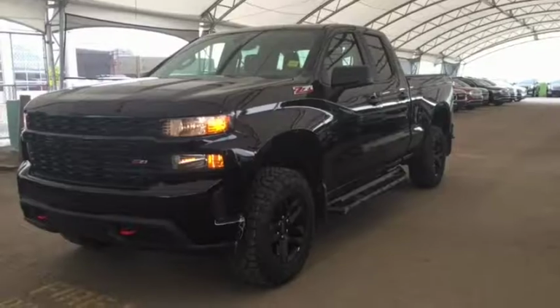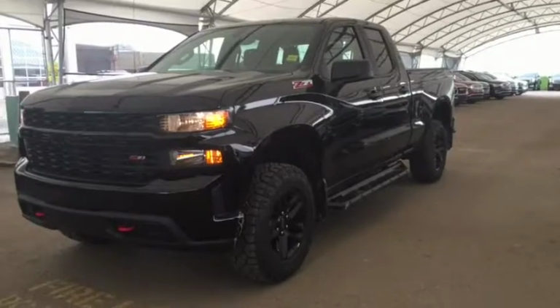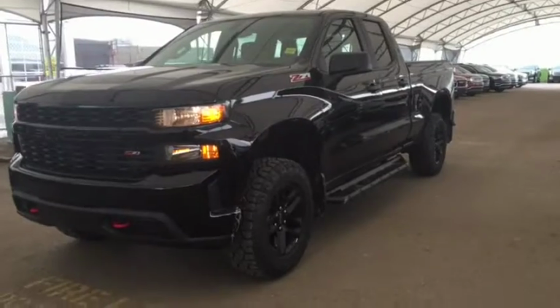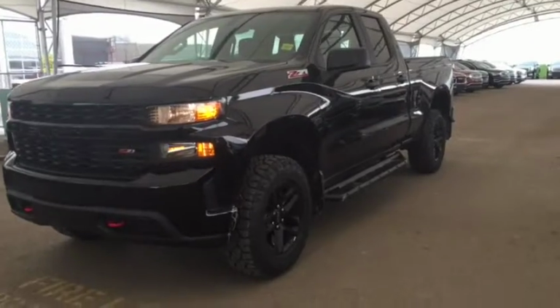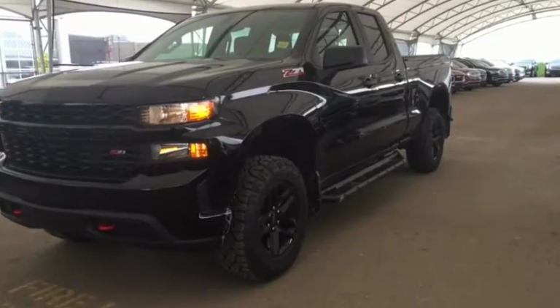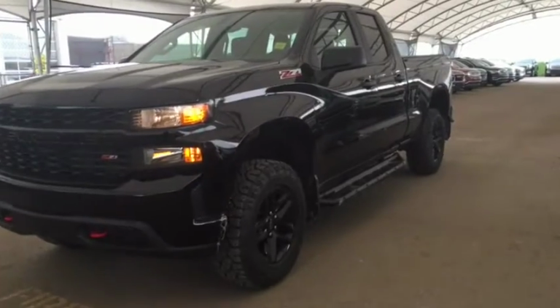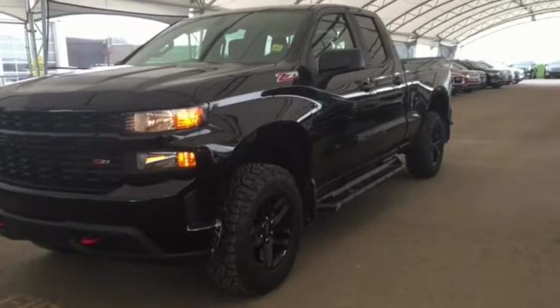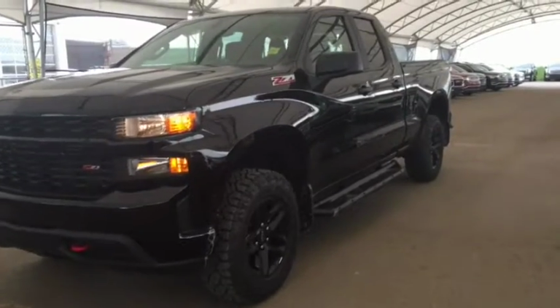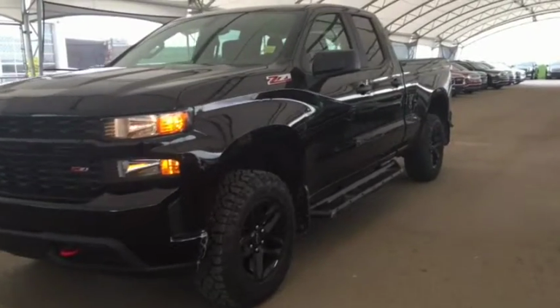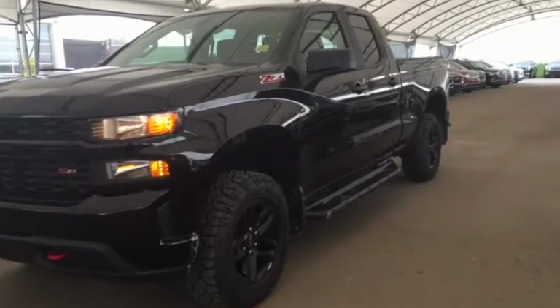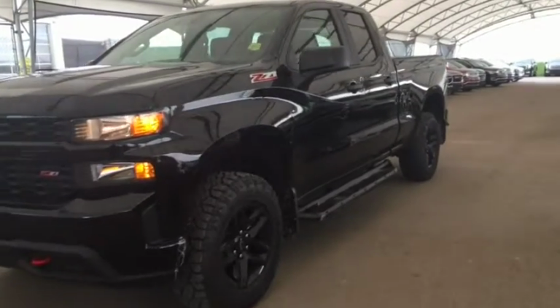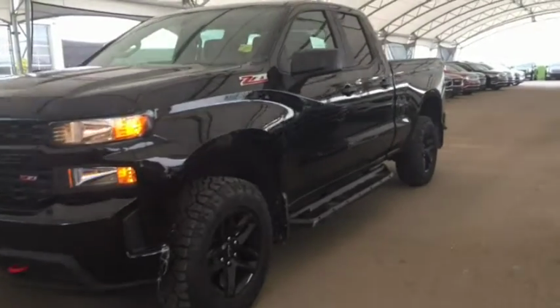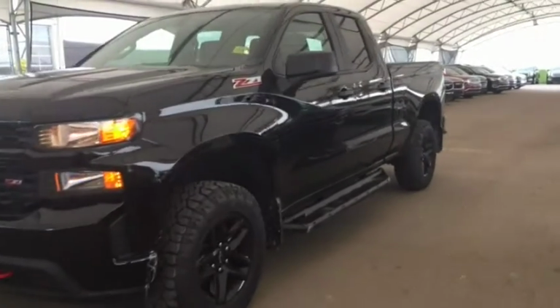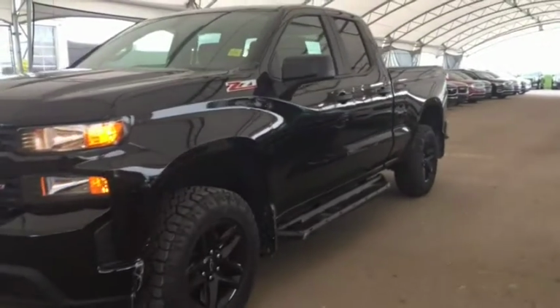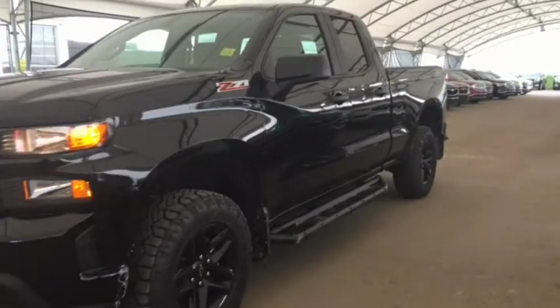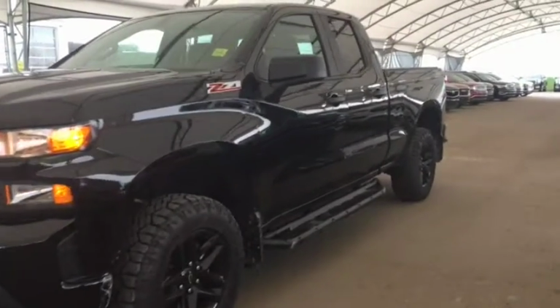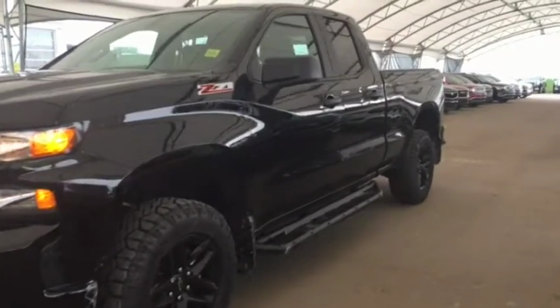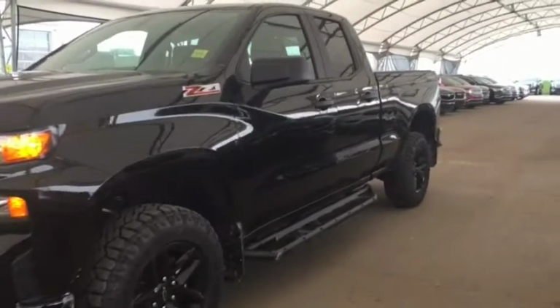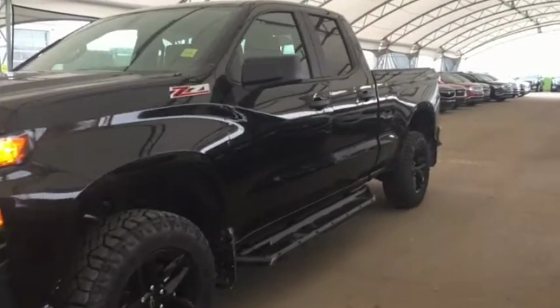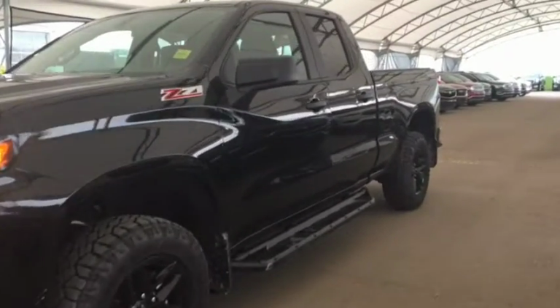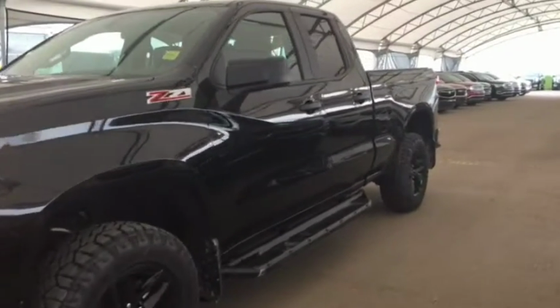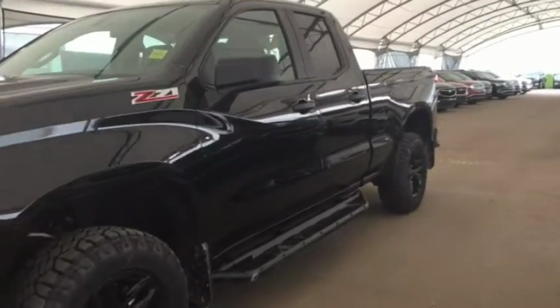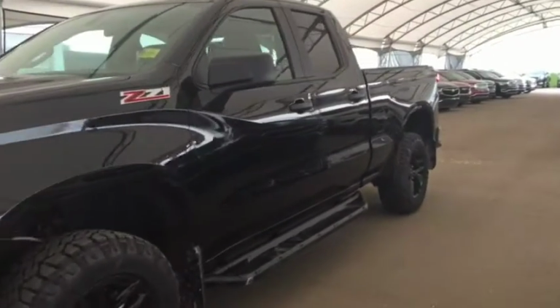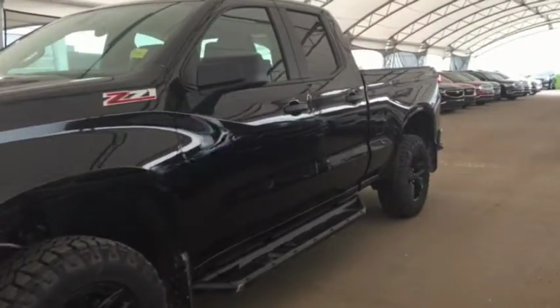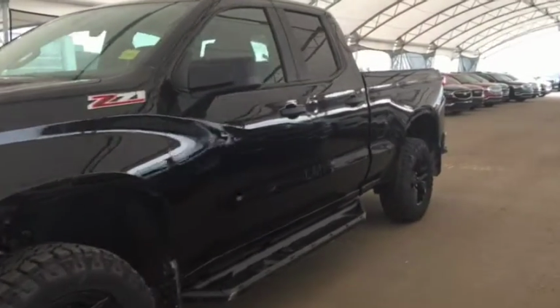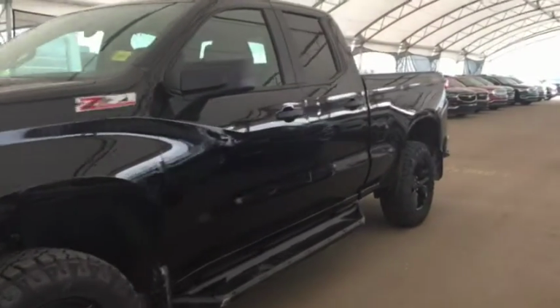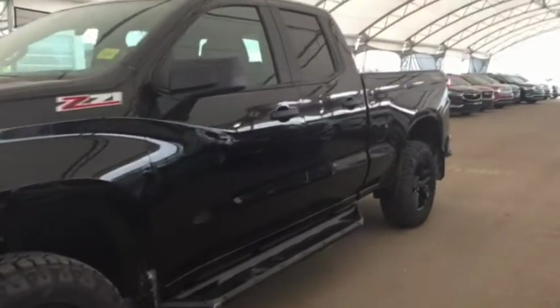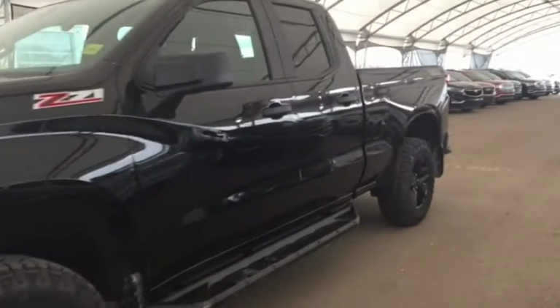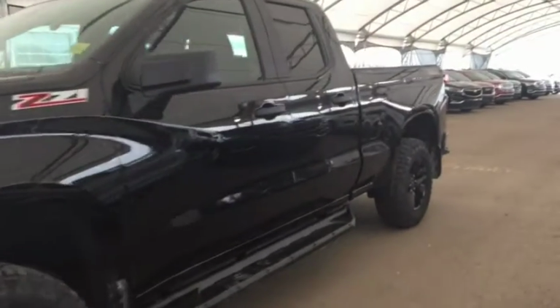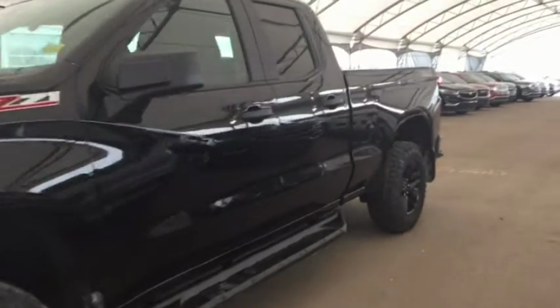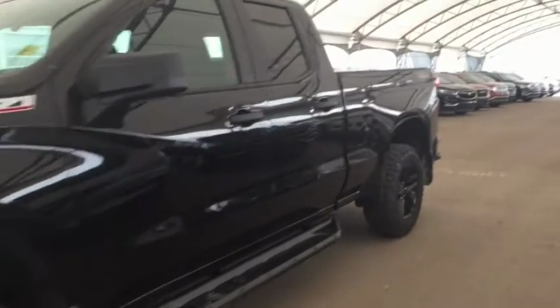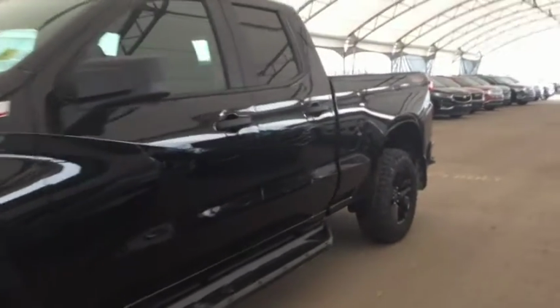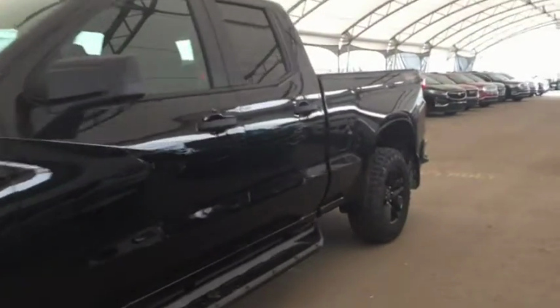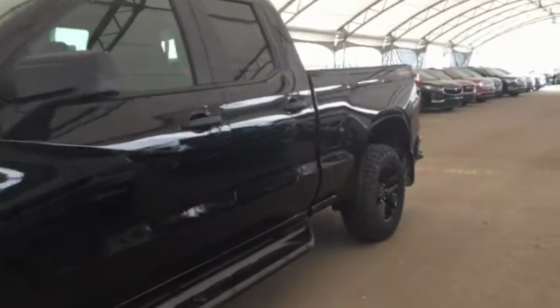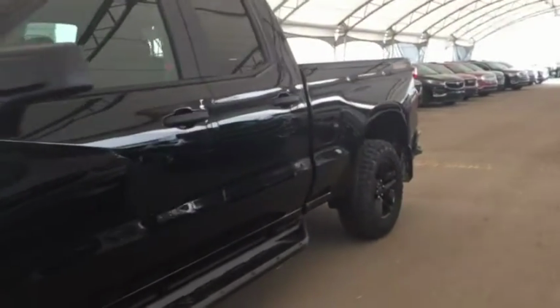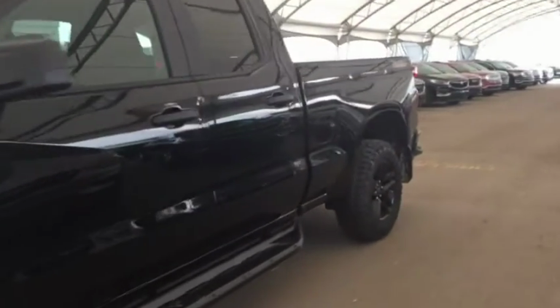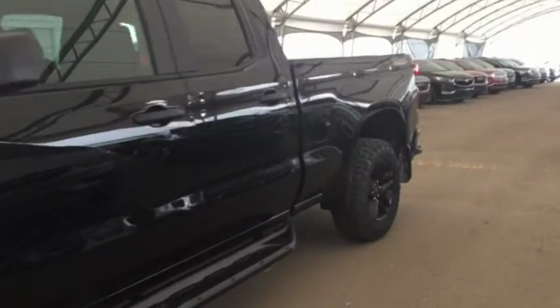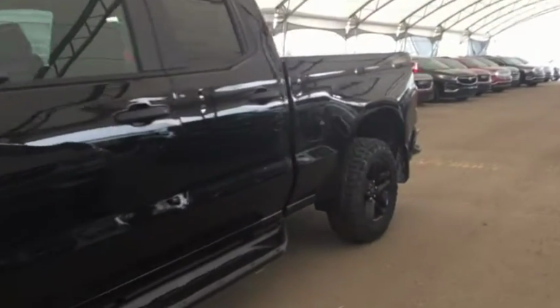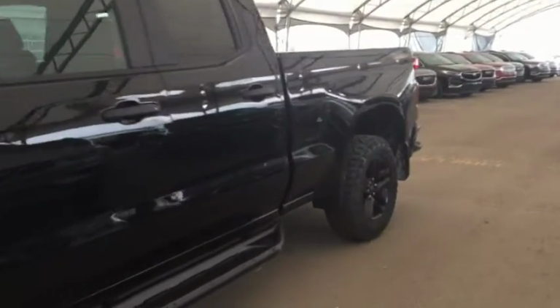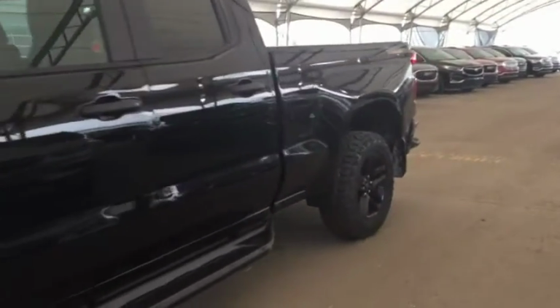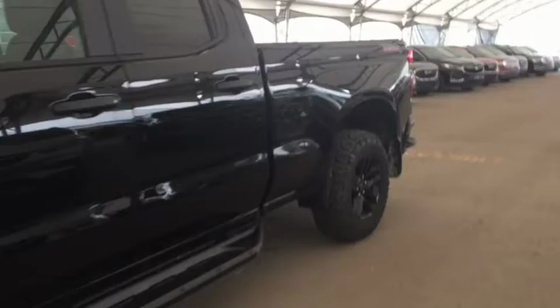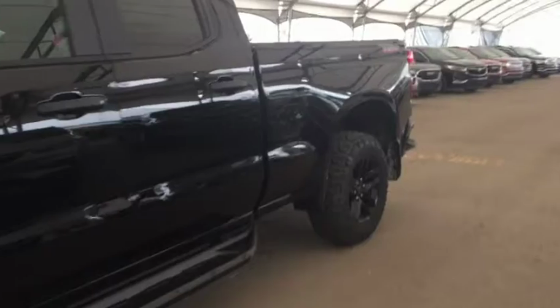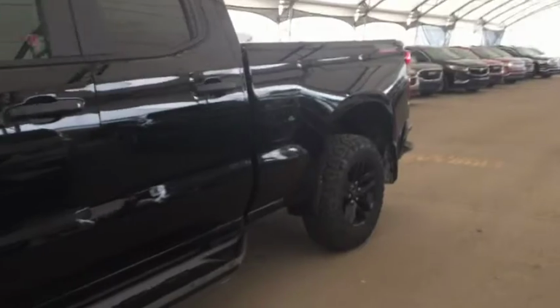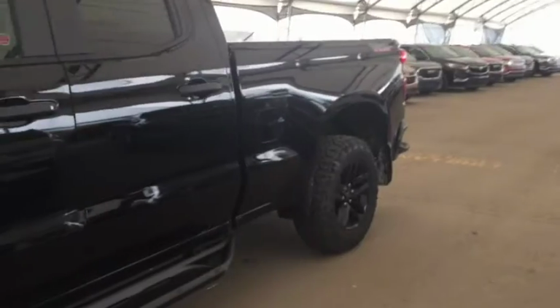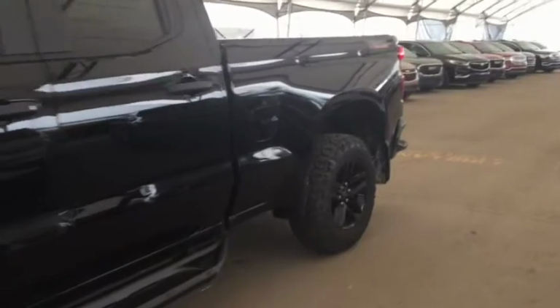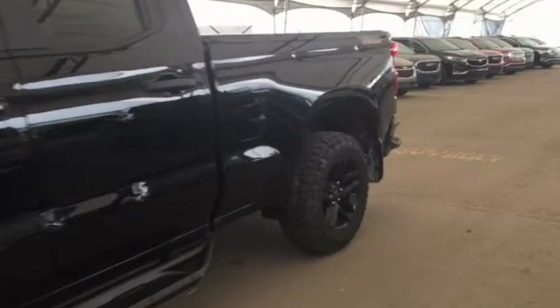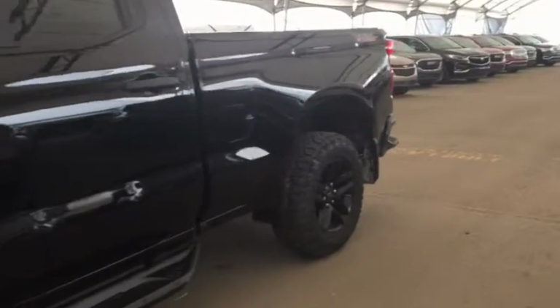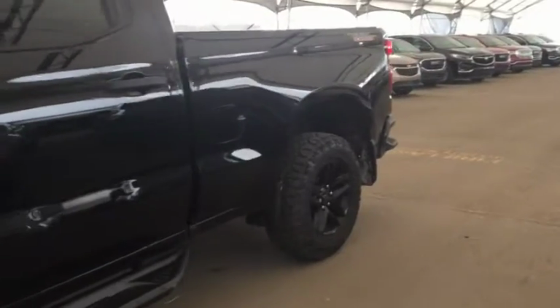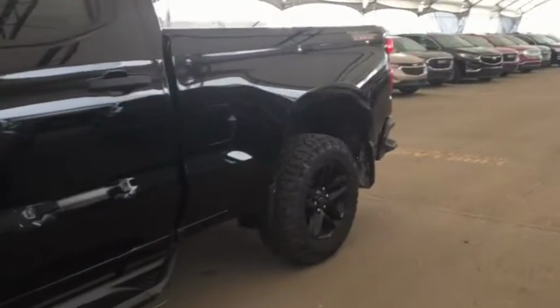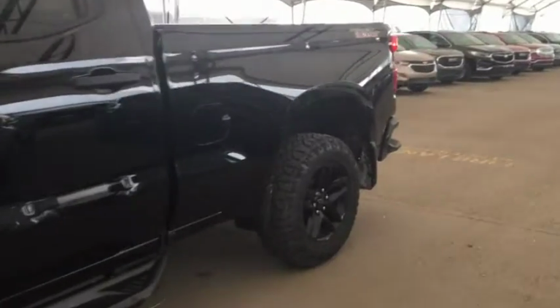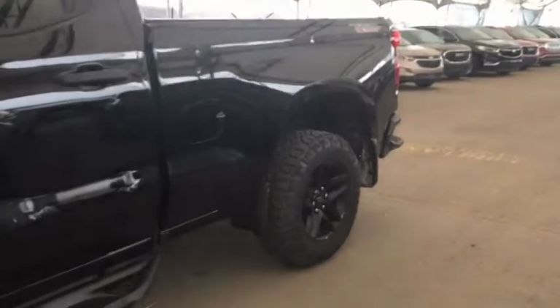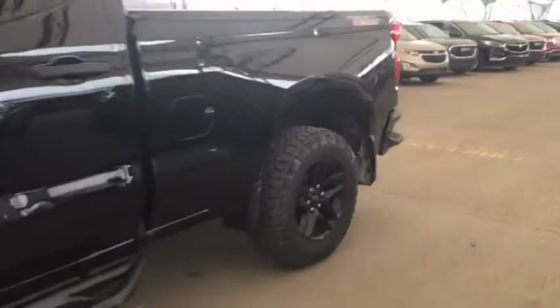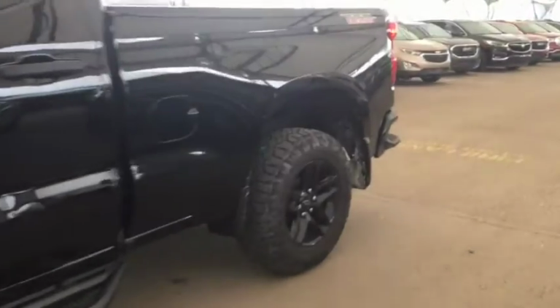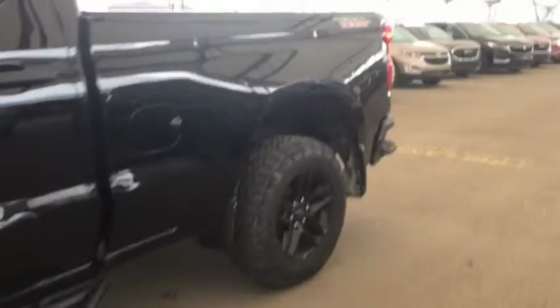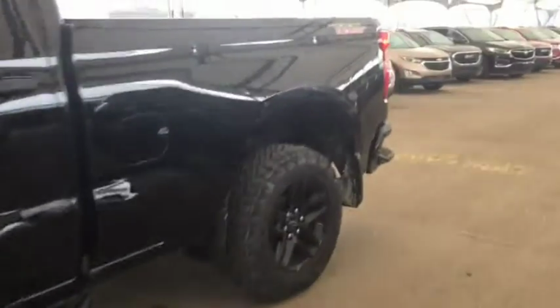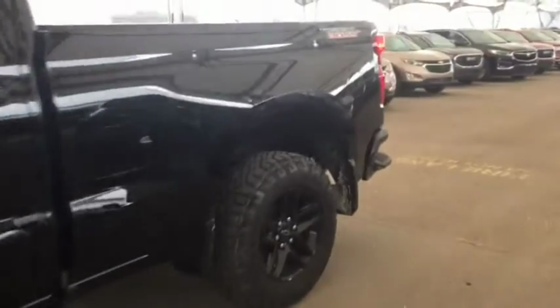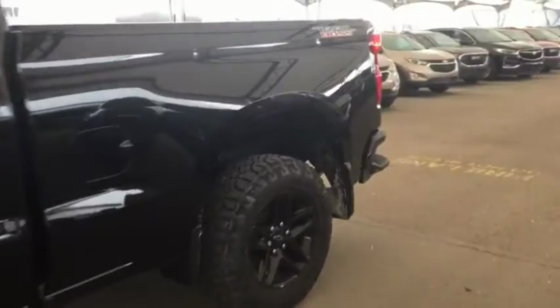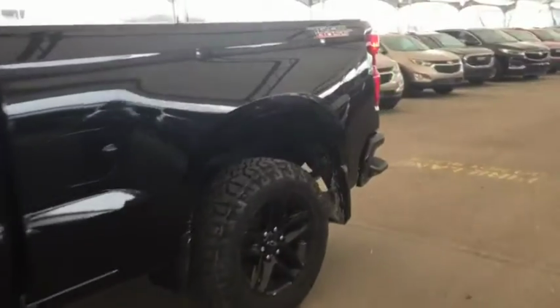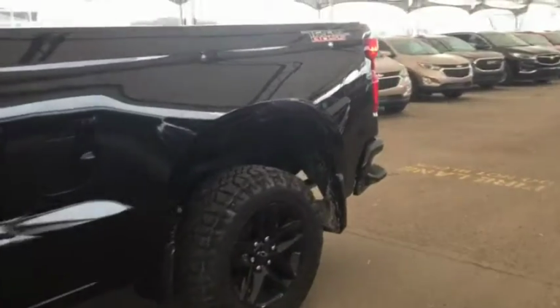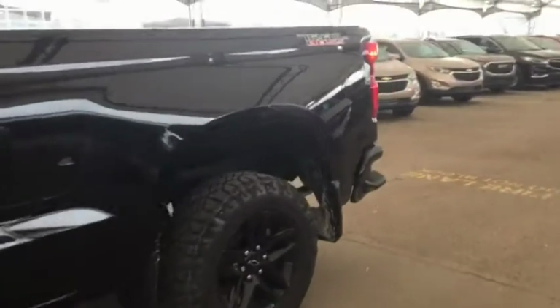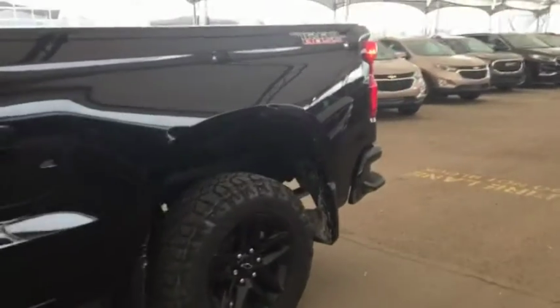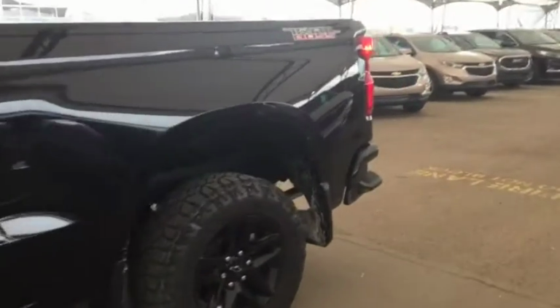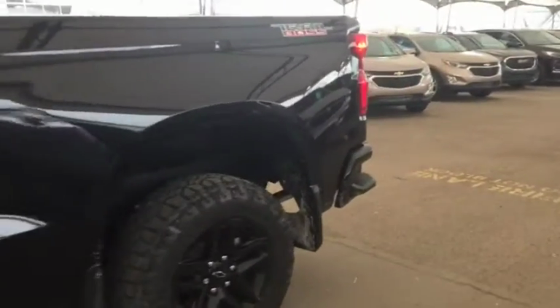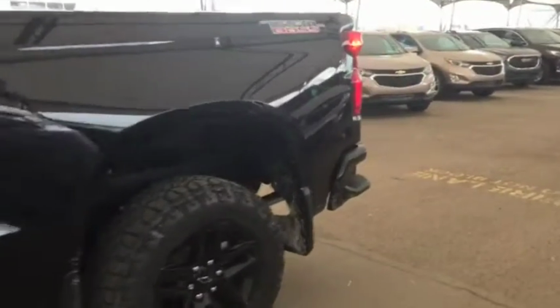Welcome to Davis Auto. This is a brand new 2019 Chevy Silverado 1500 Custom Trail Boss in the color black.